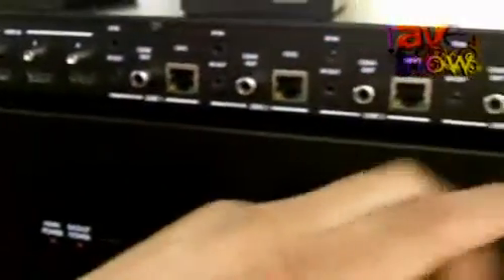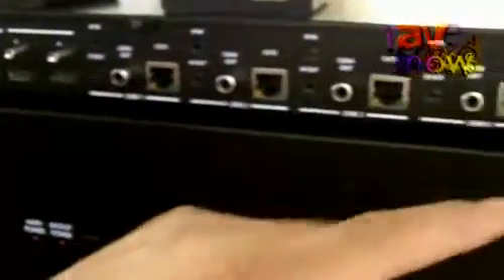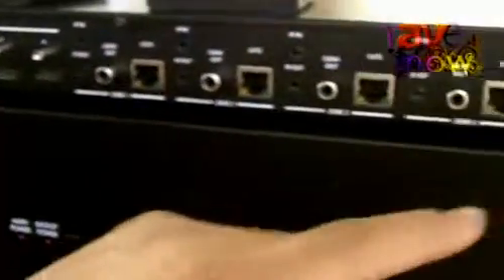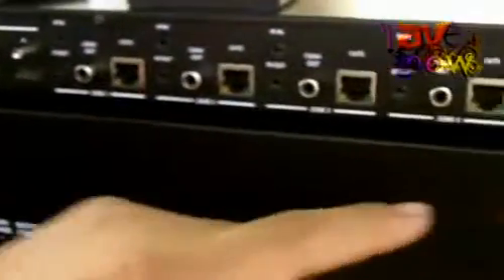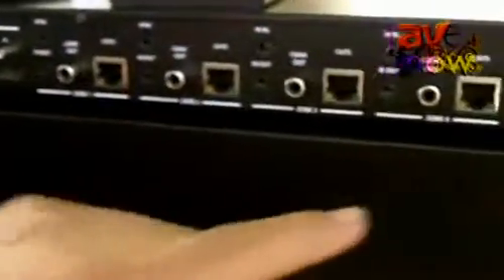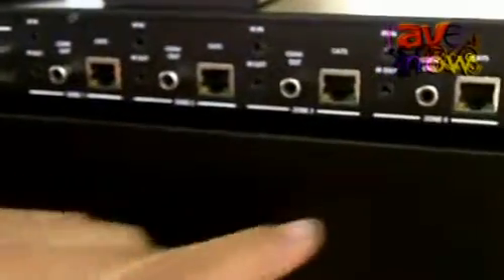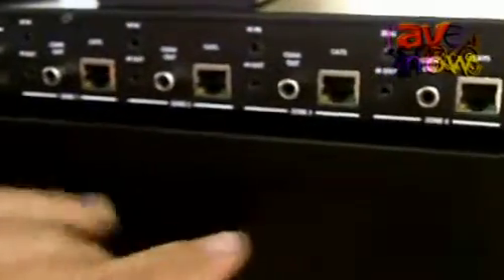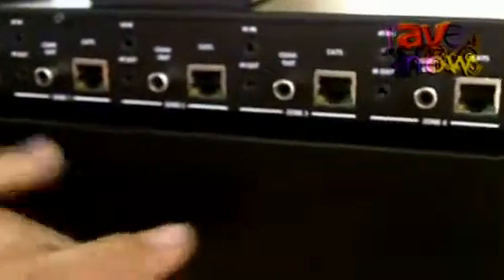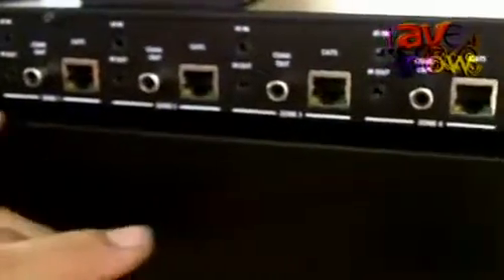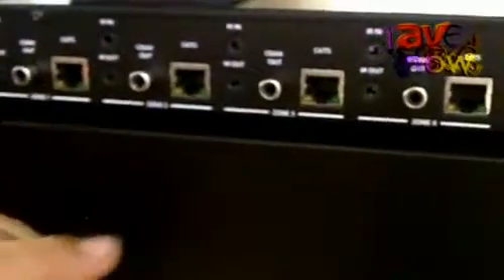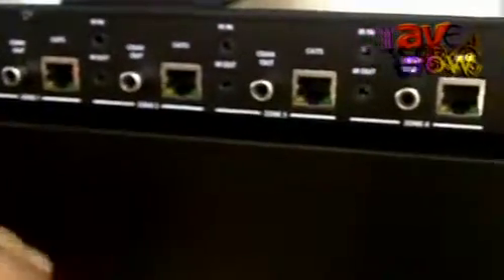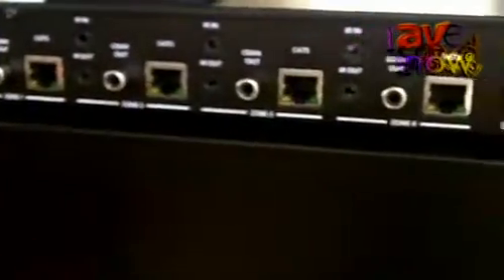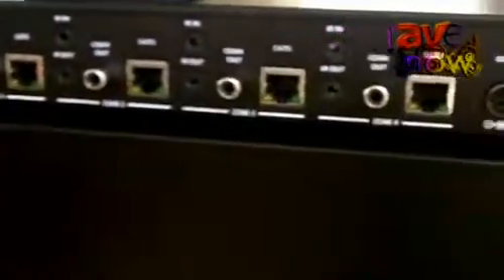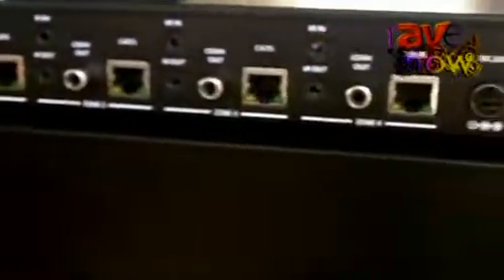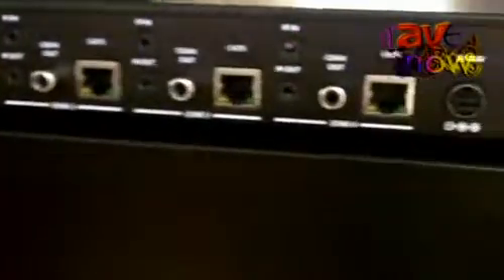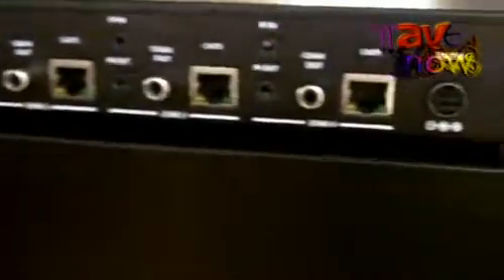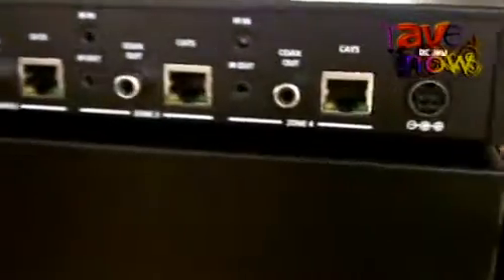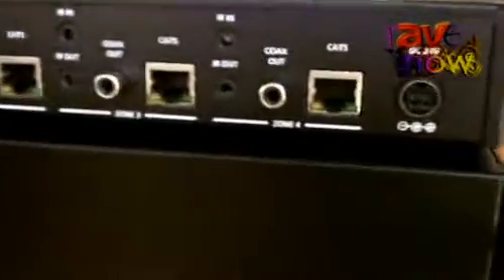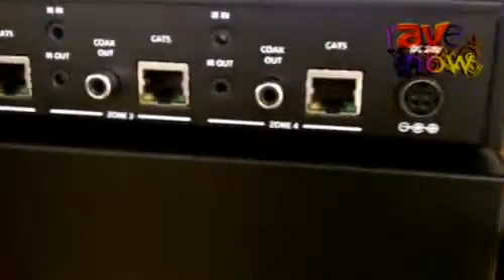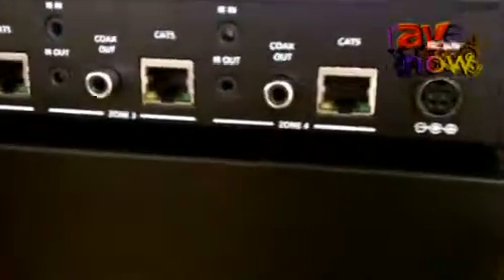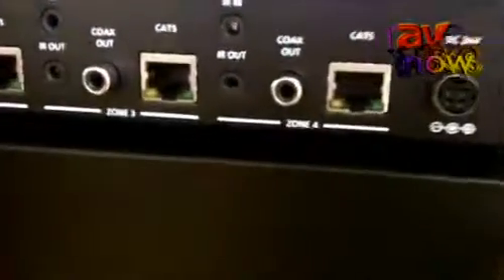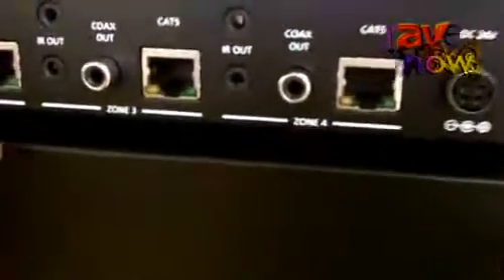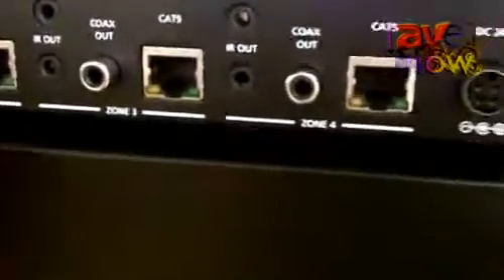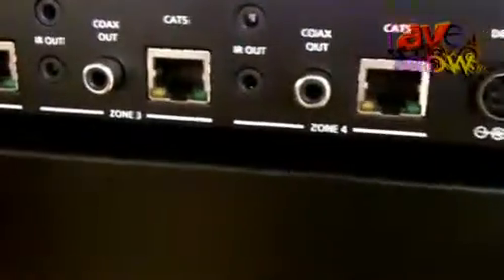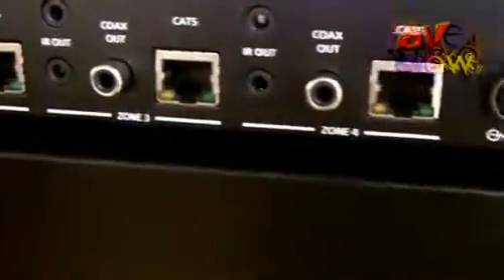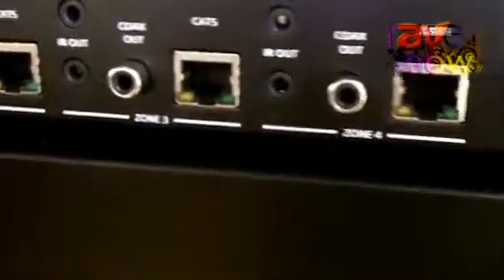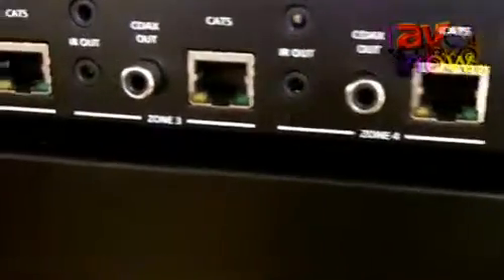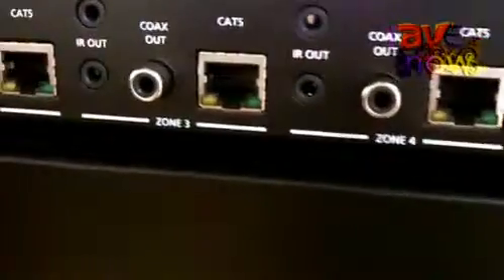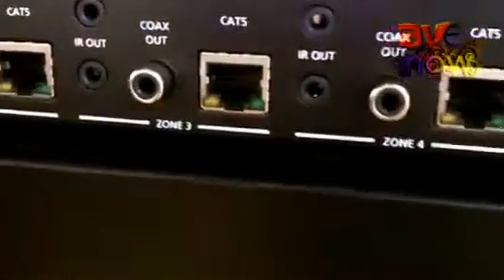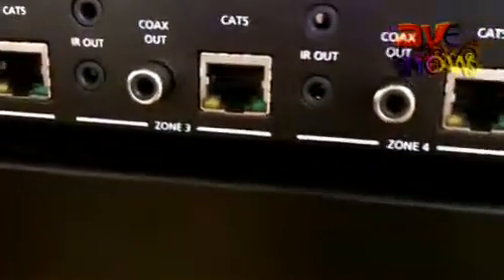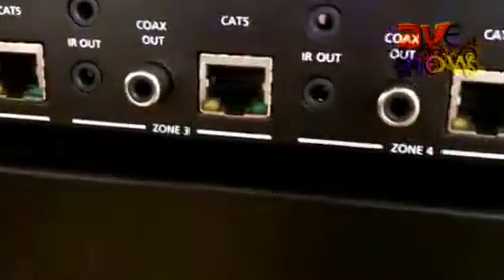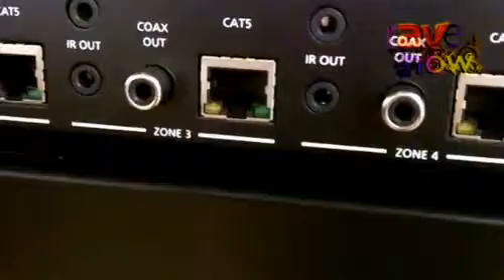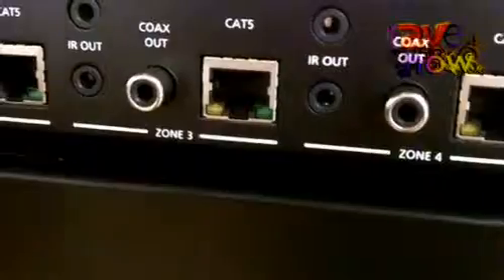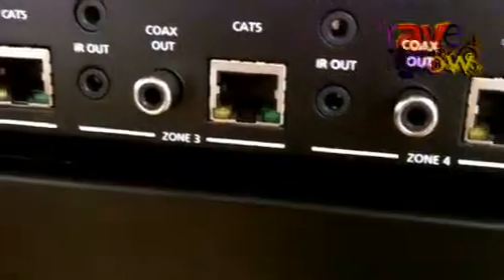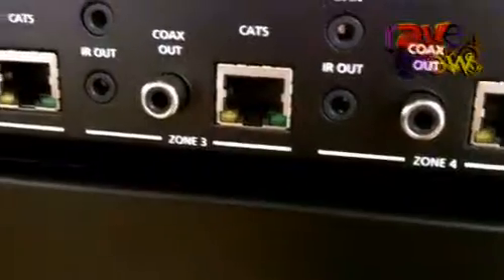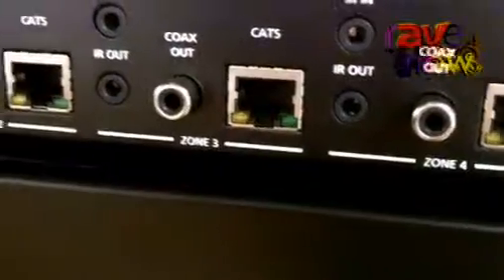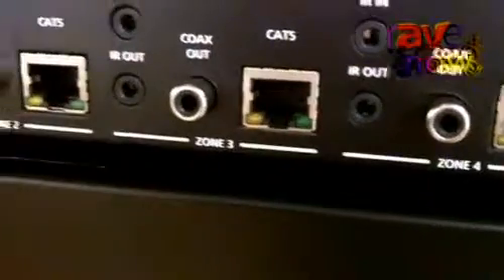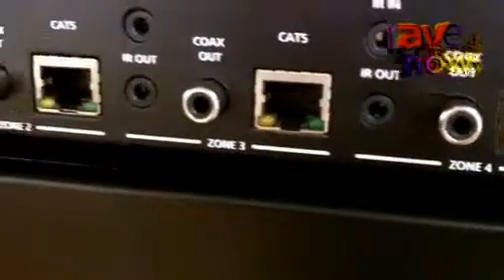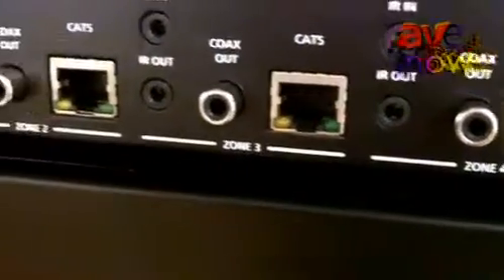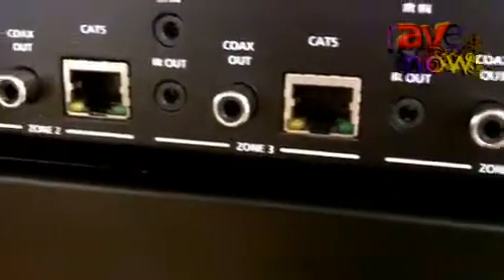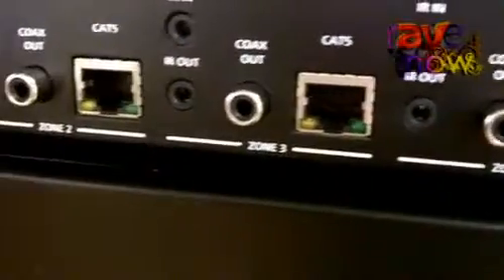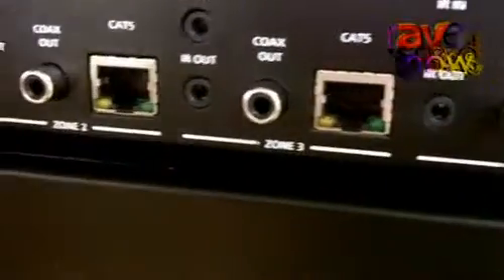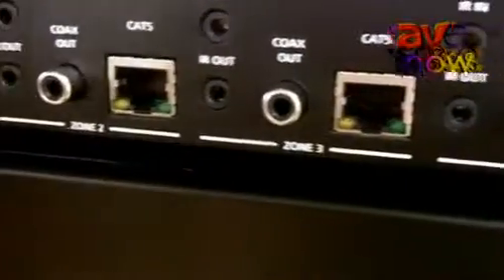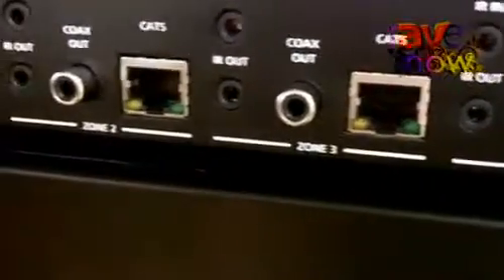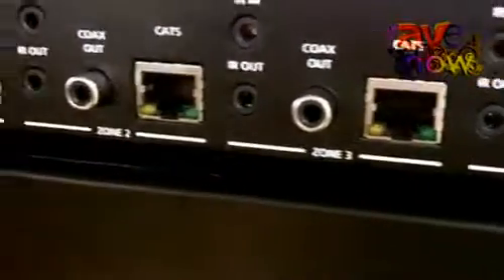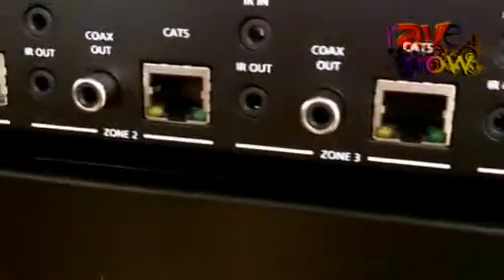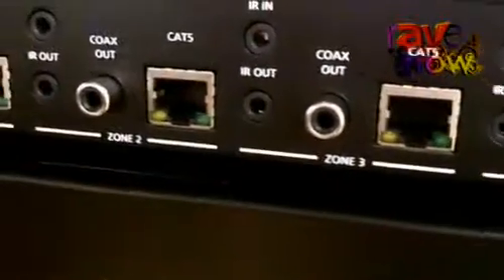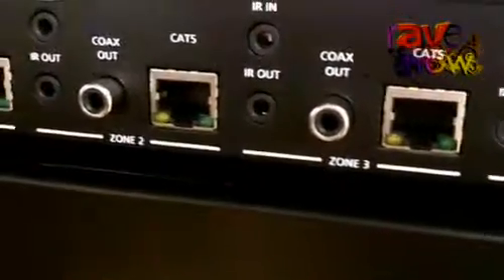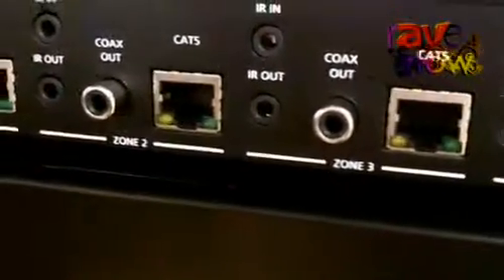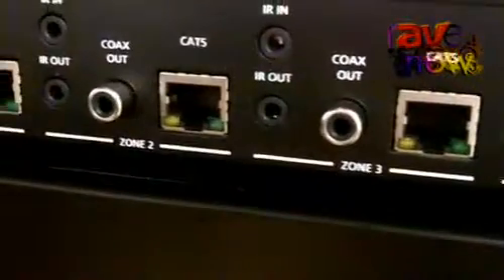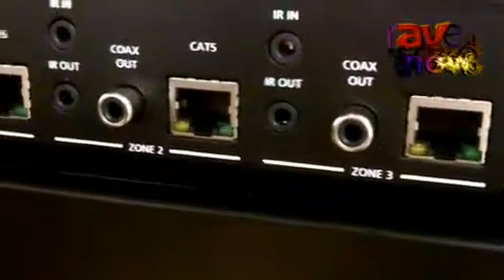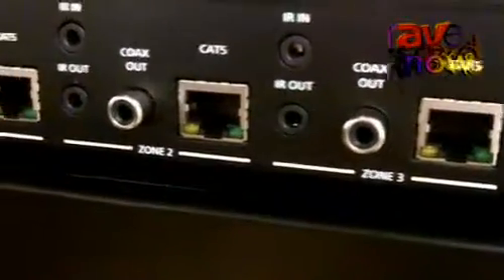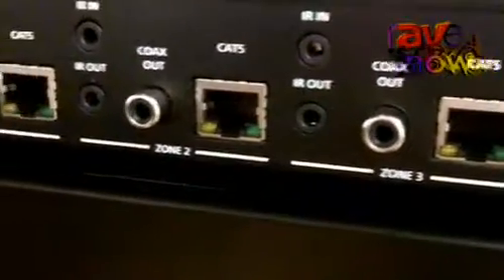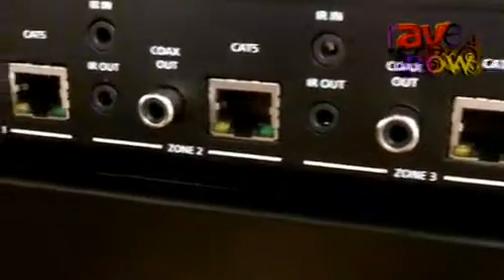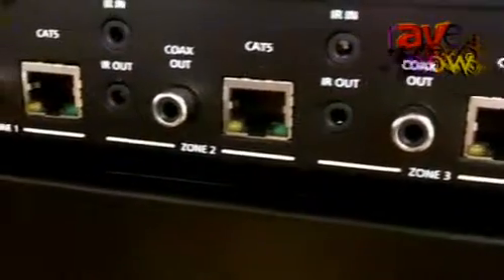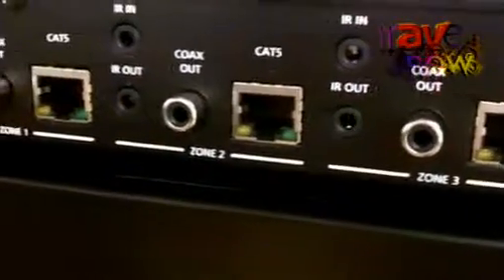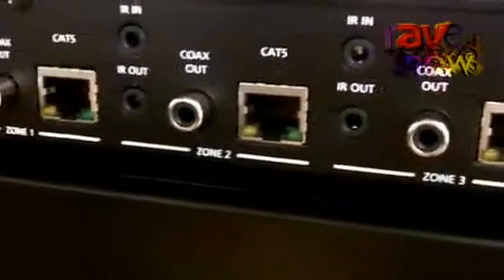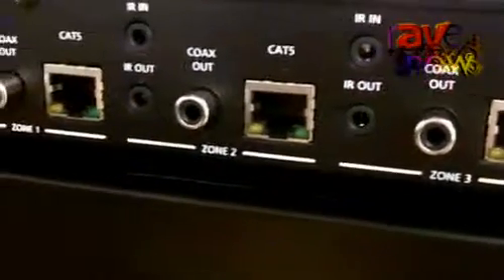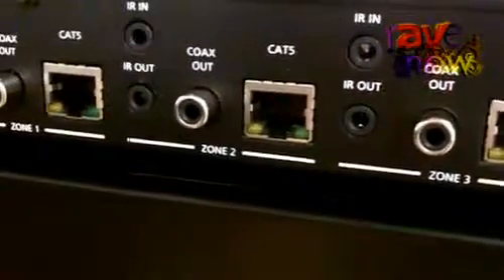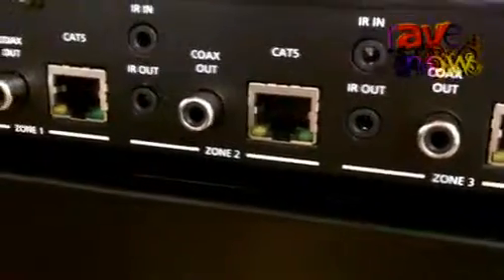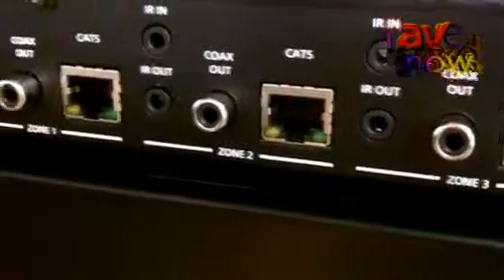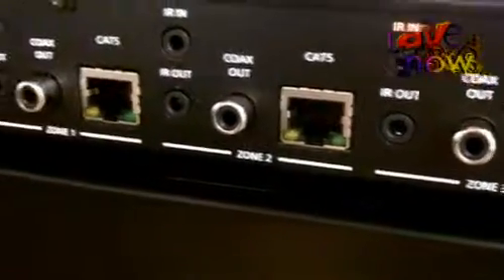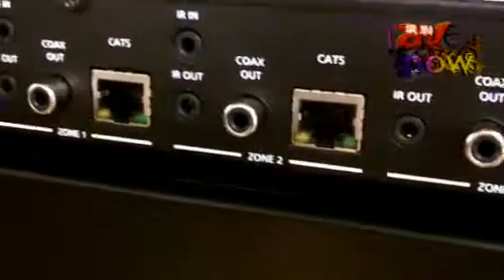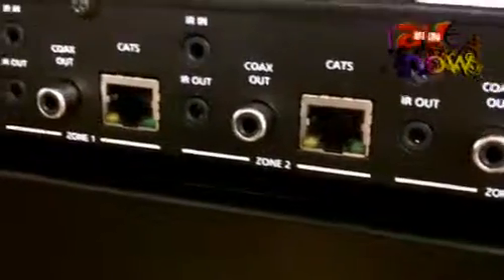Each one of these outputs also has a digital coax port next to it, and that's so you can use features such as ARC, the audio return channel.